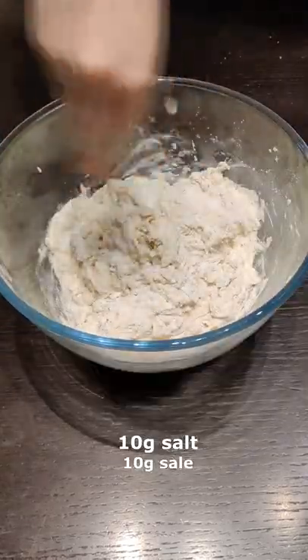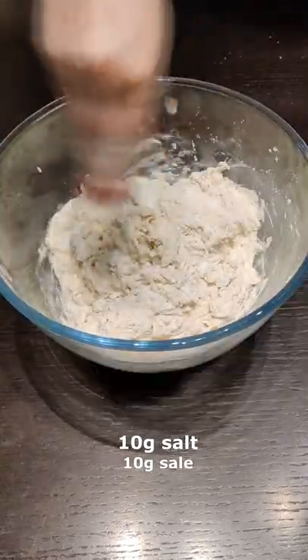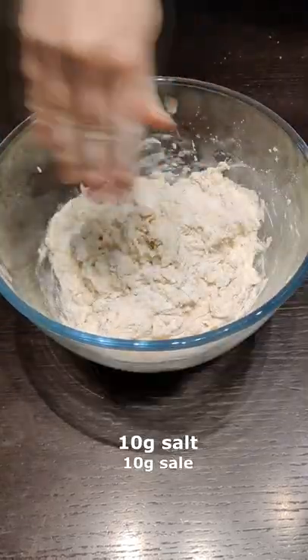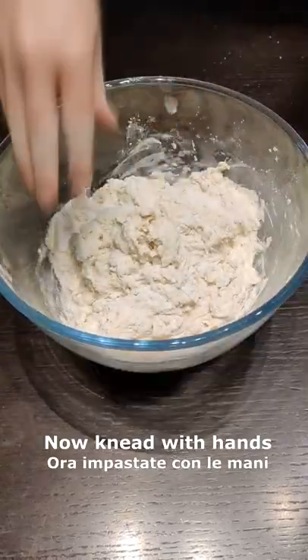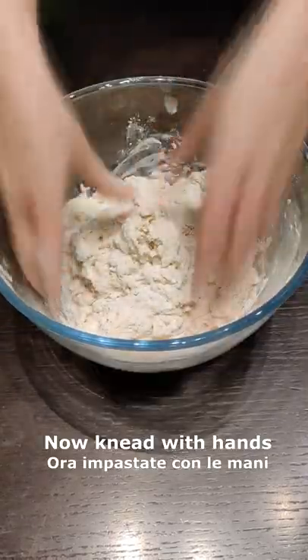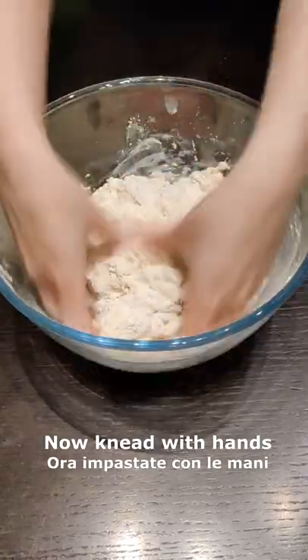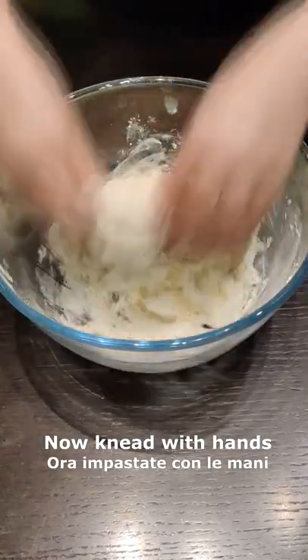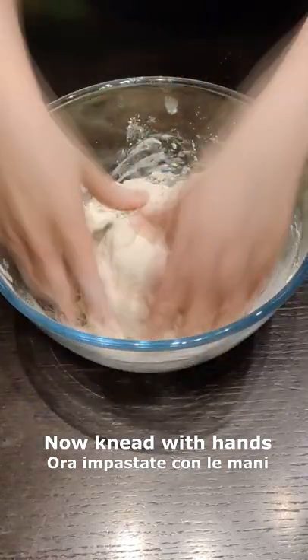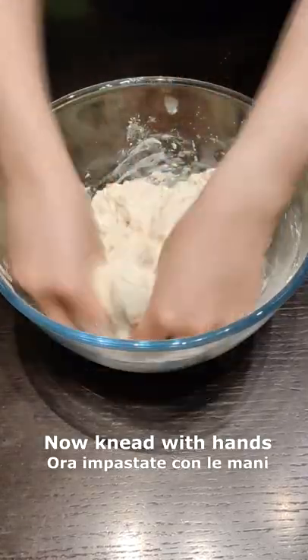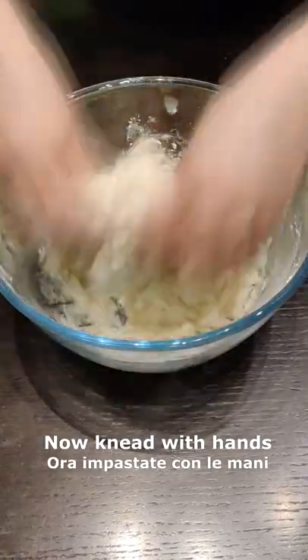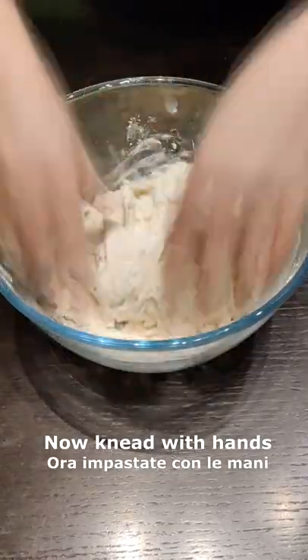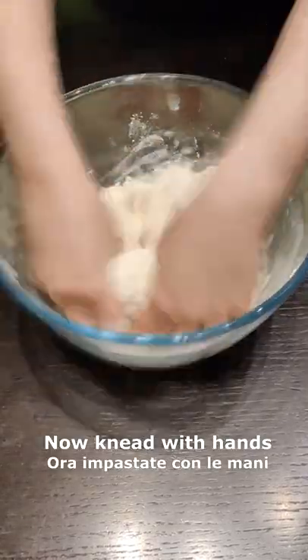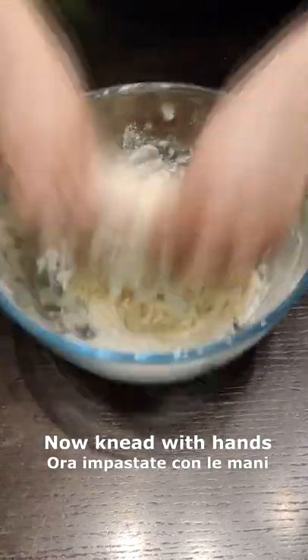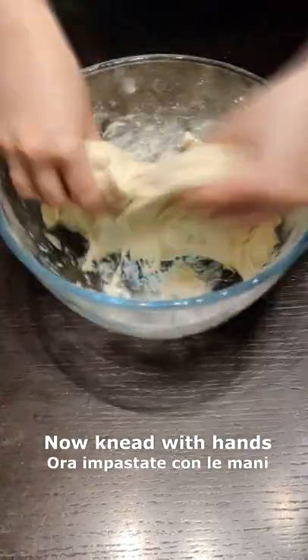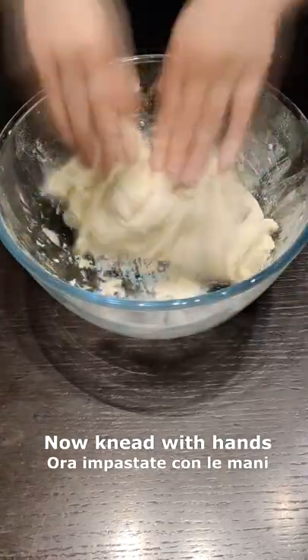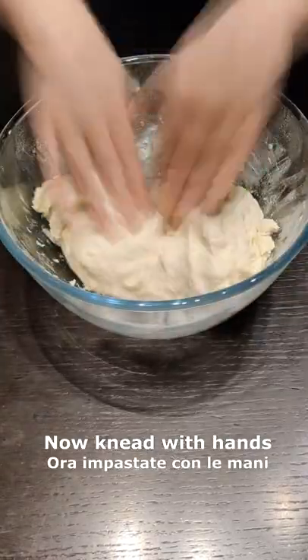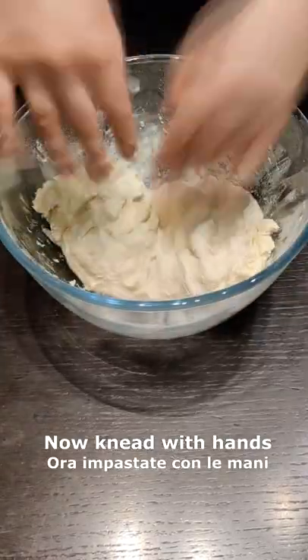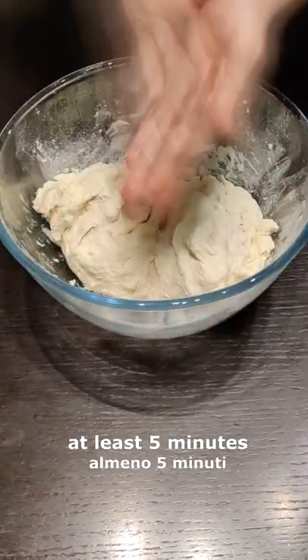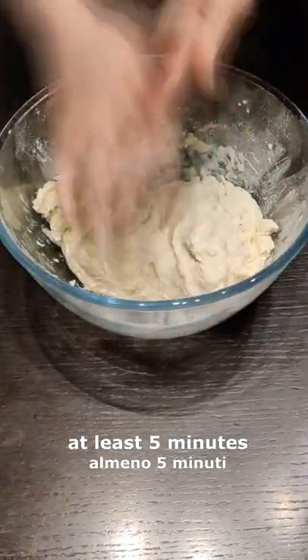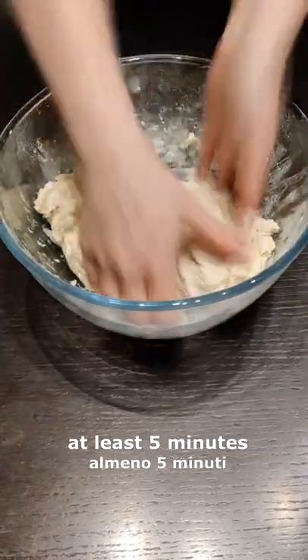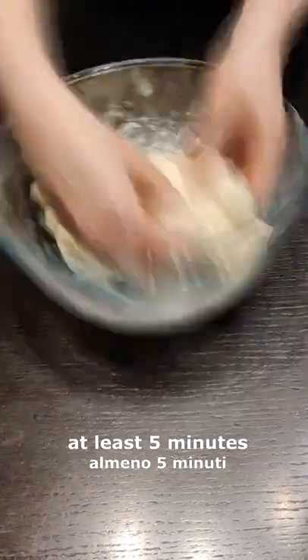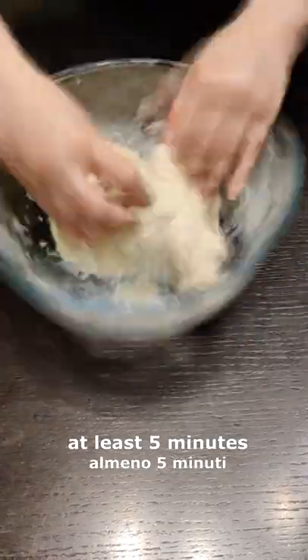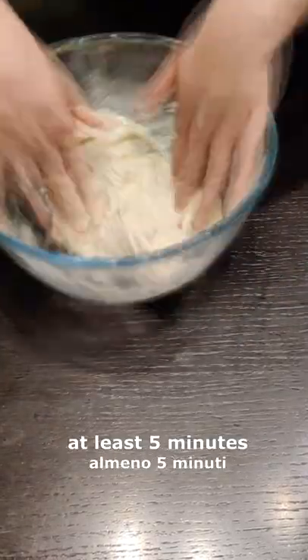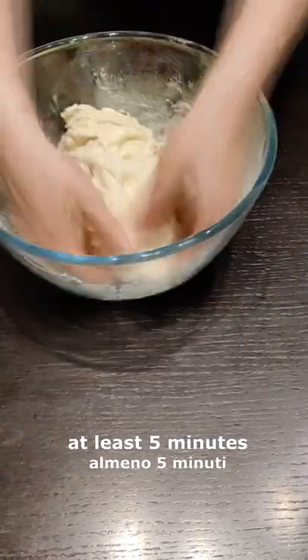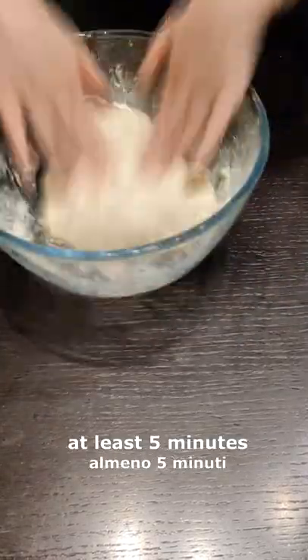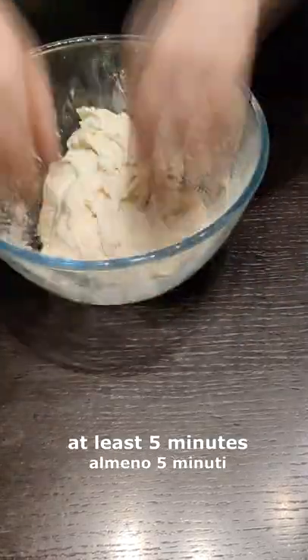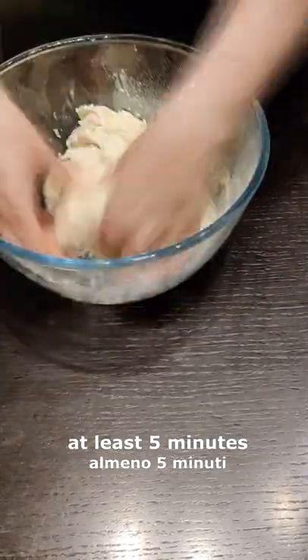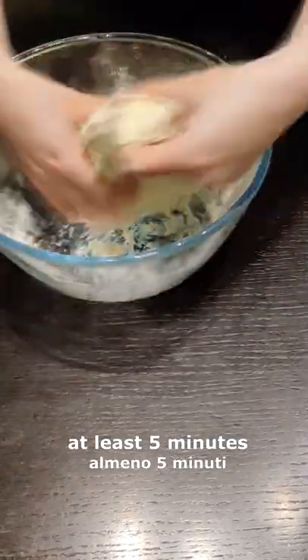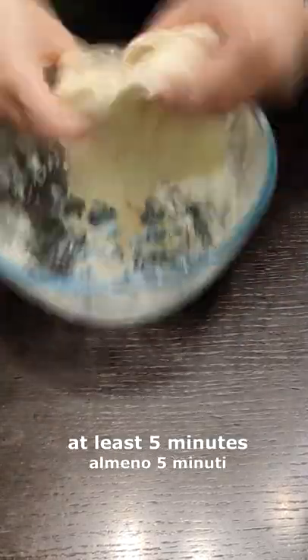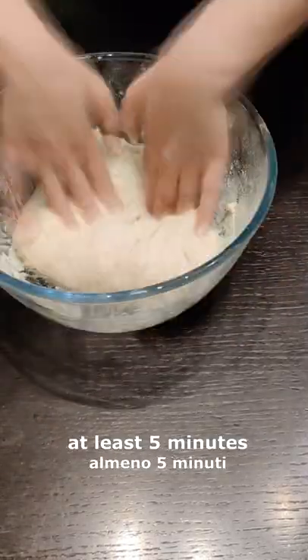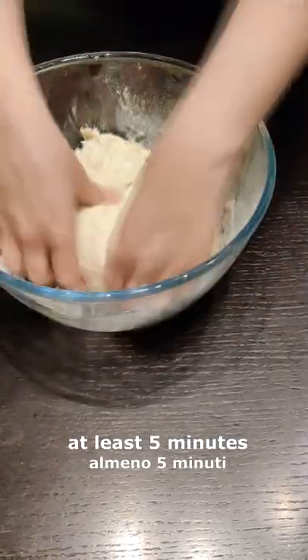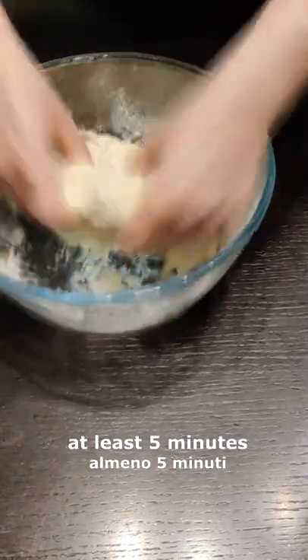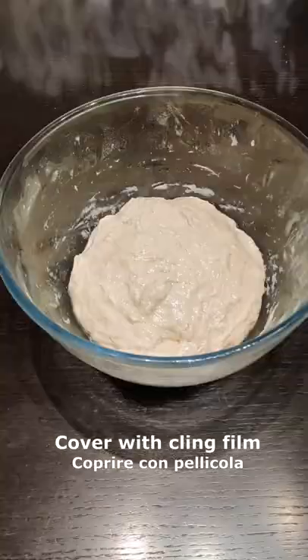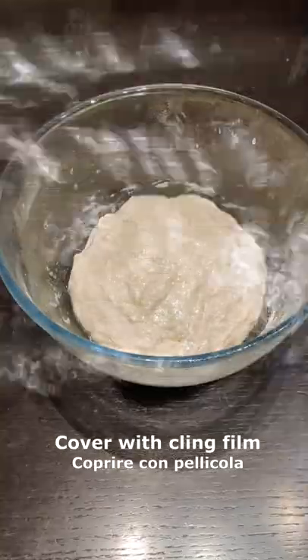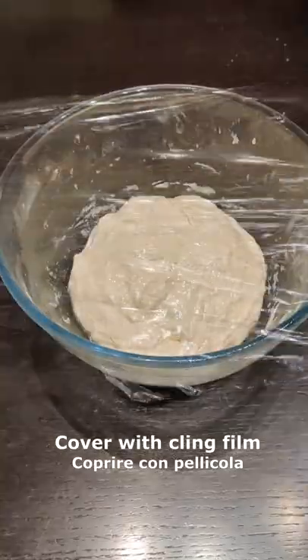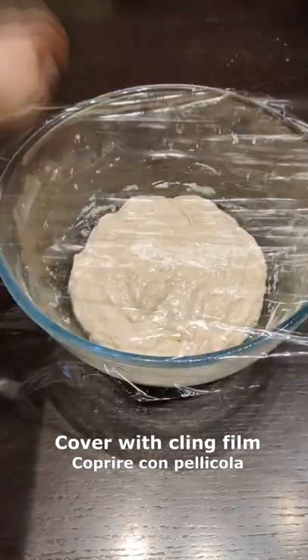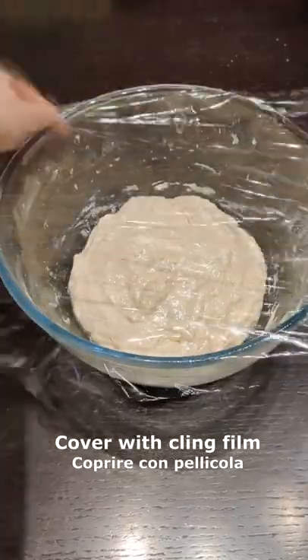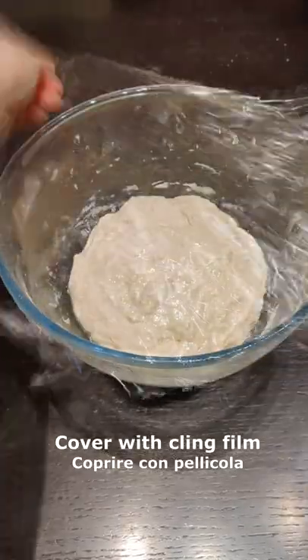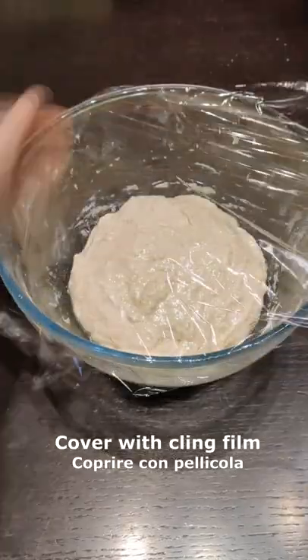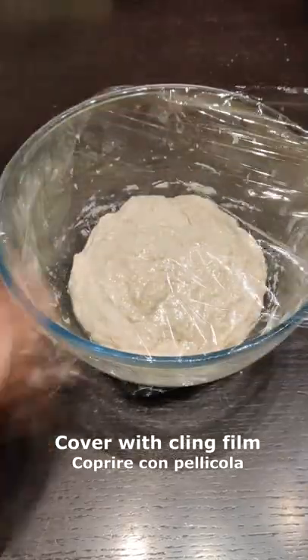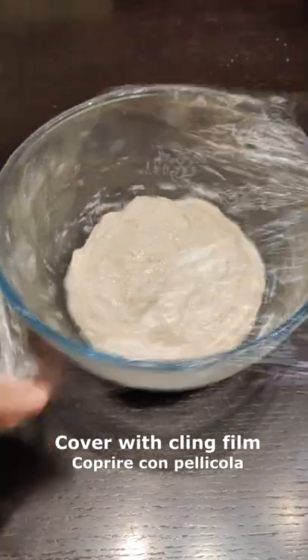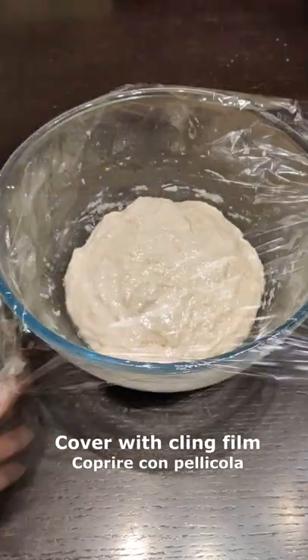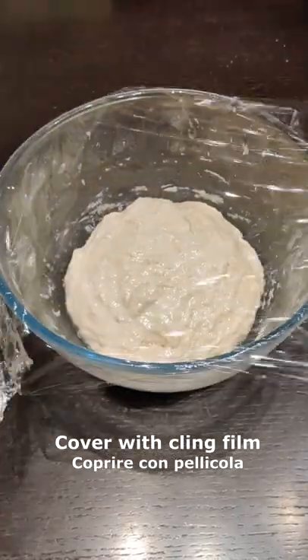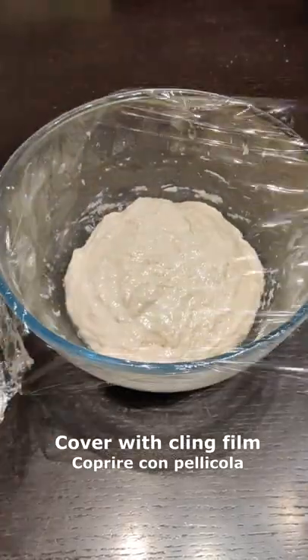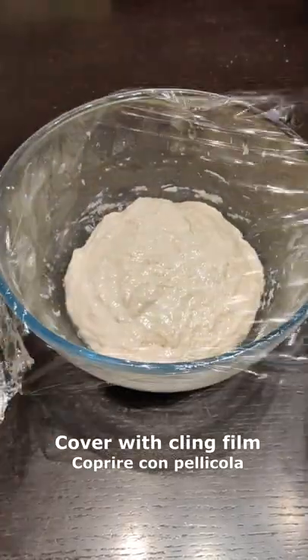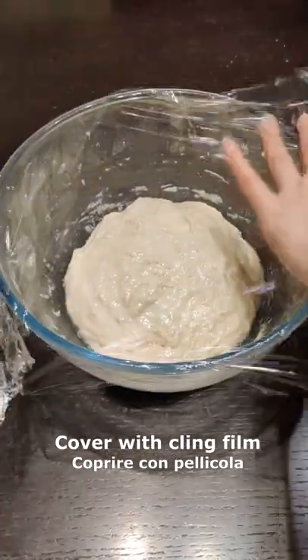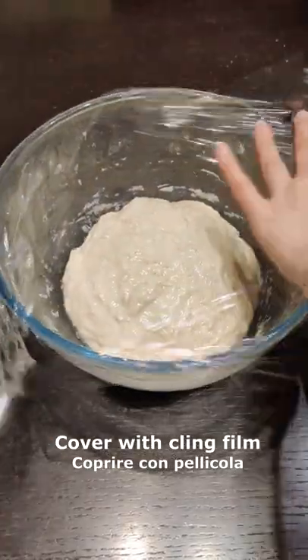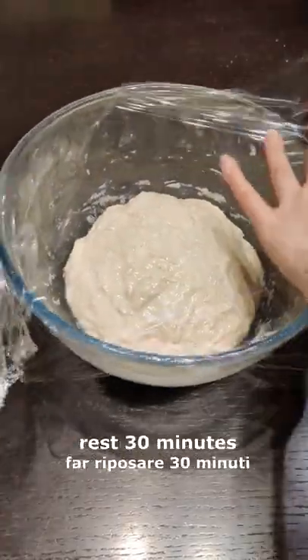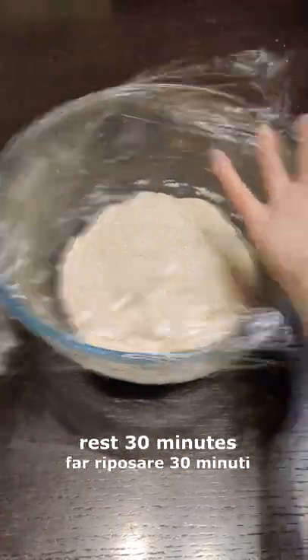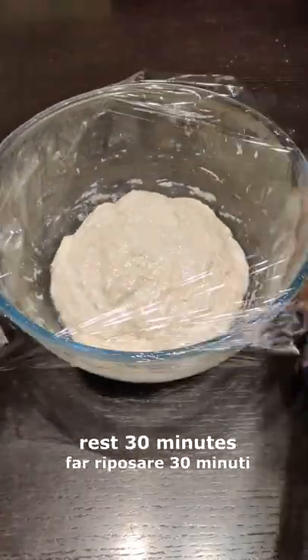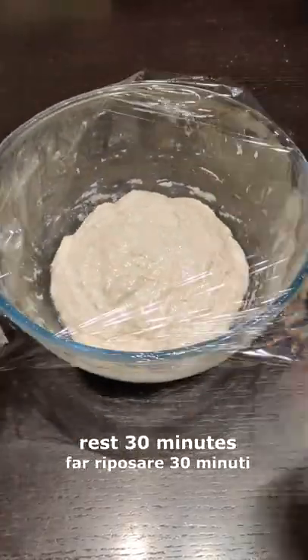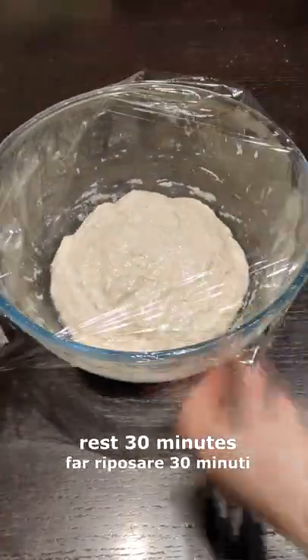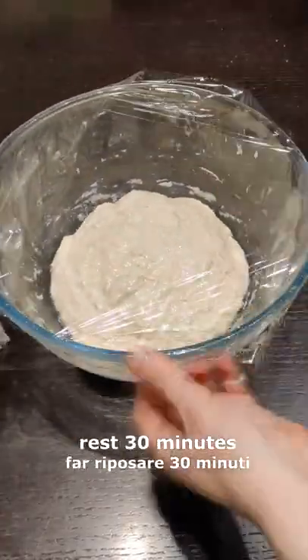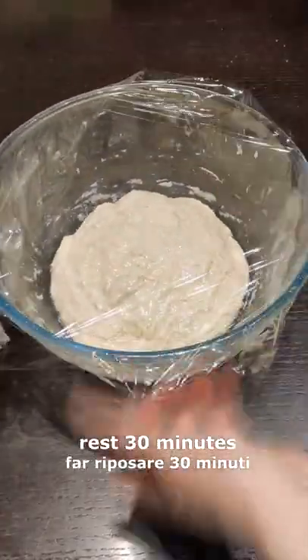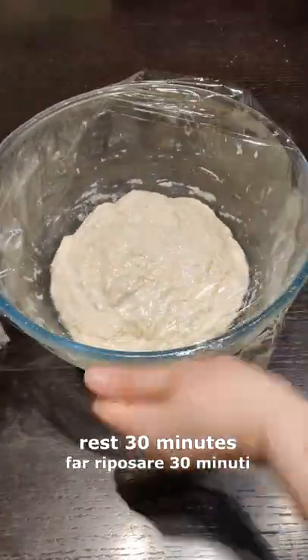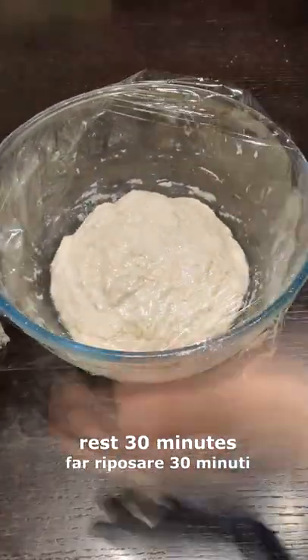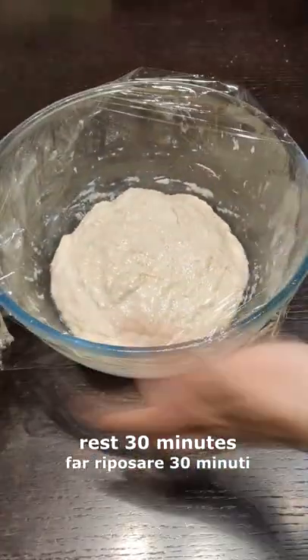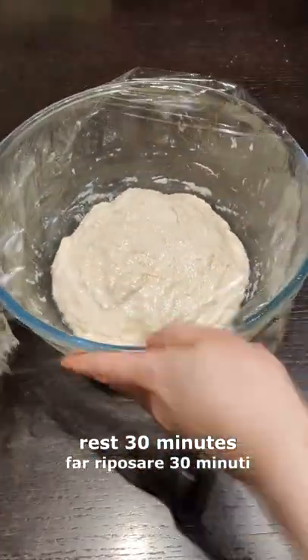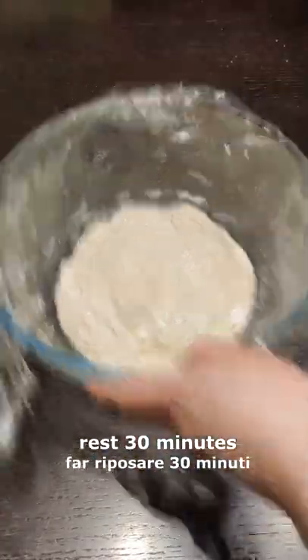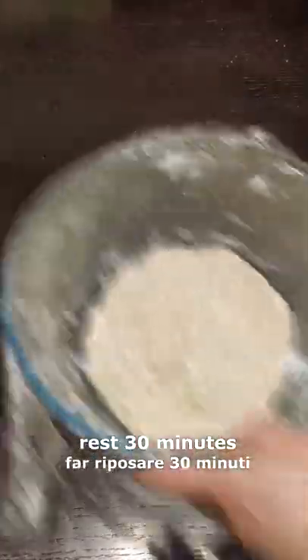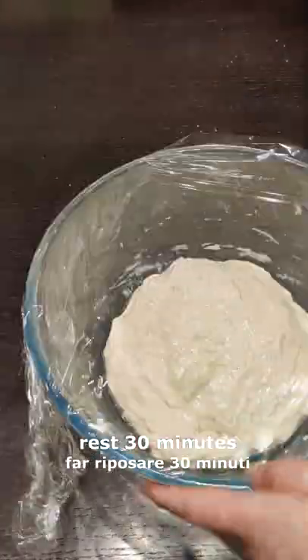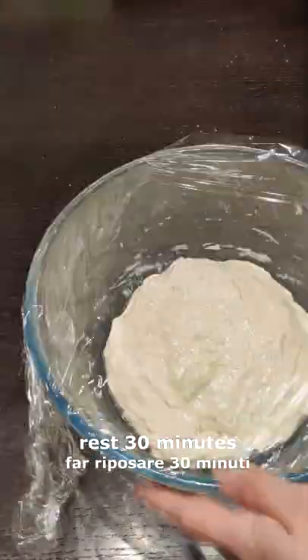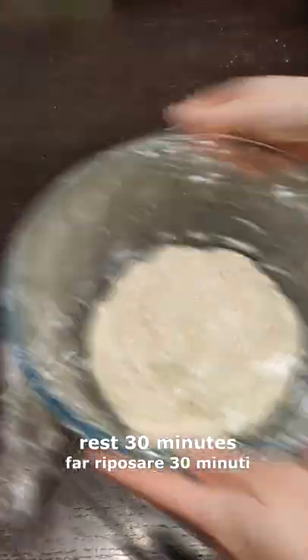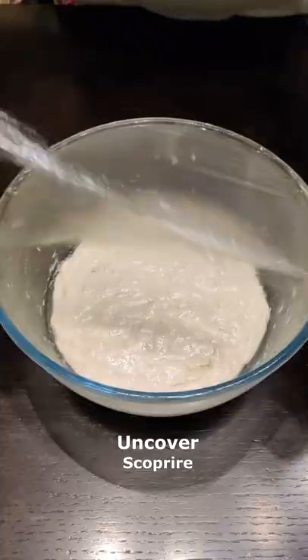Then add the salt and knead with your hands for at least 5 minutes. Cover with cling film and rest 30 minutes.